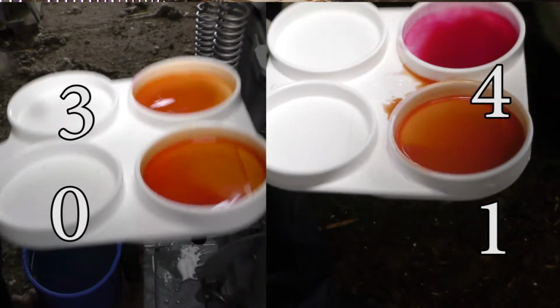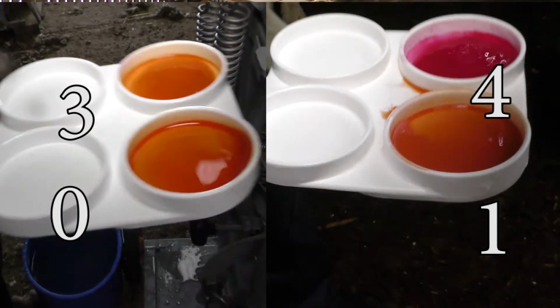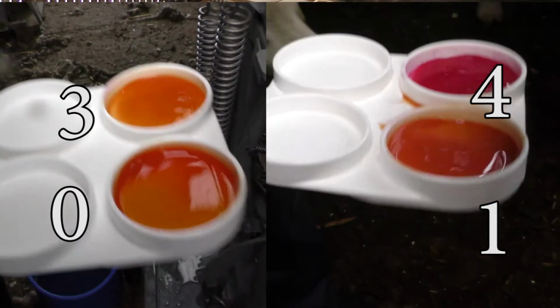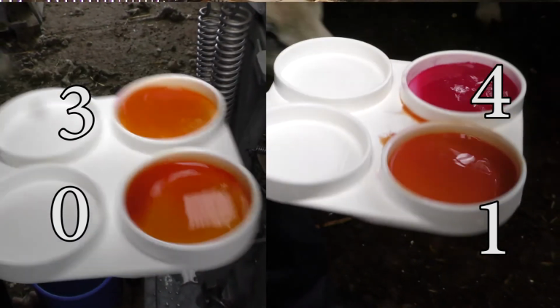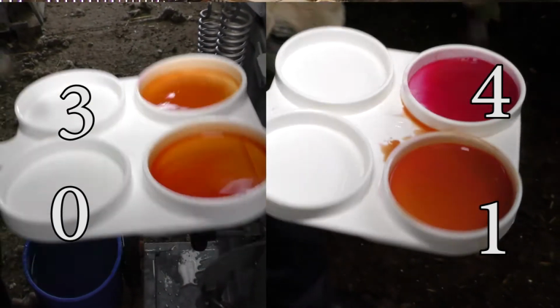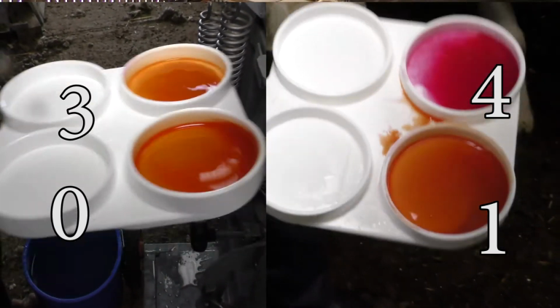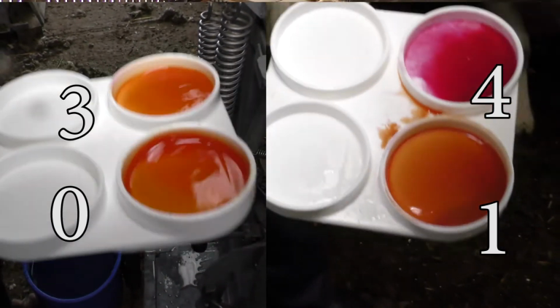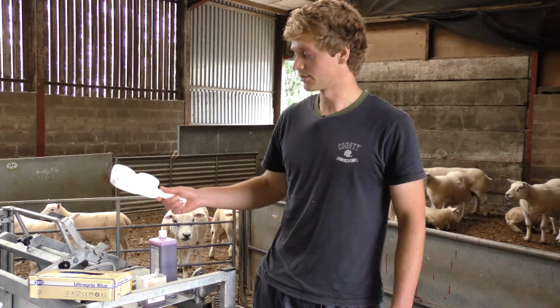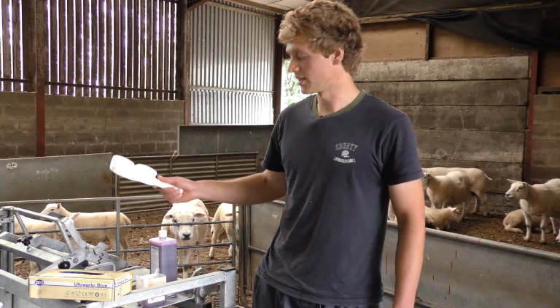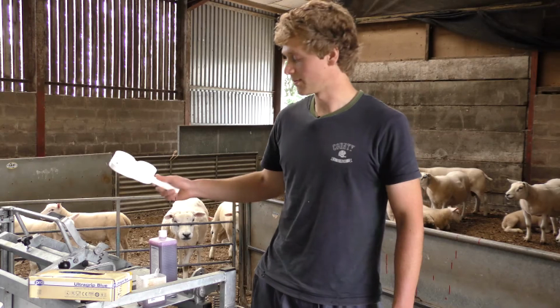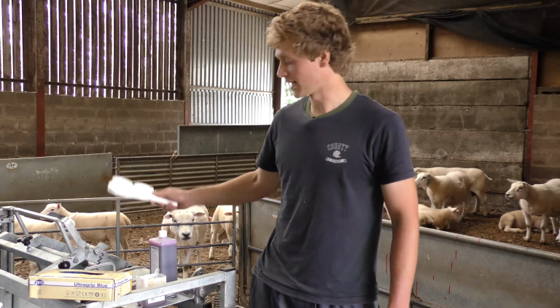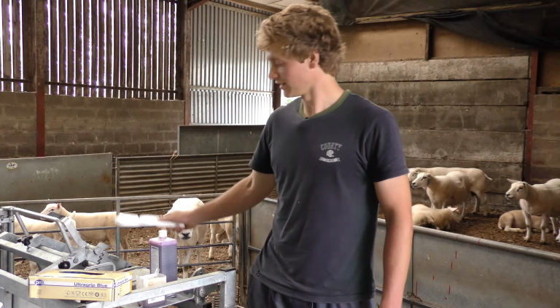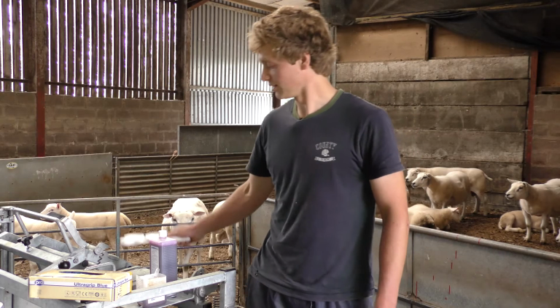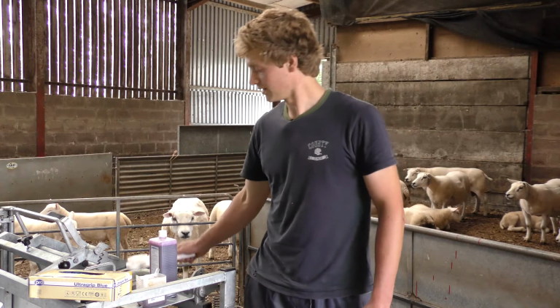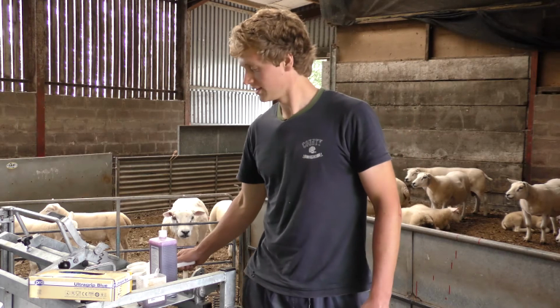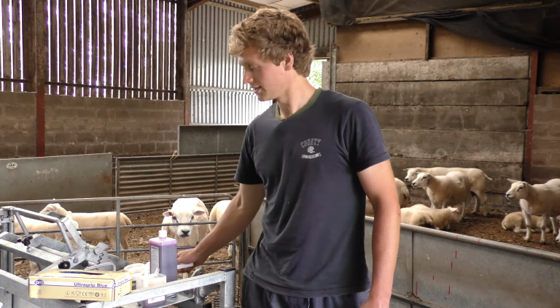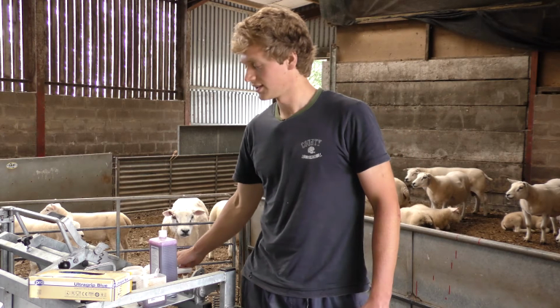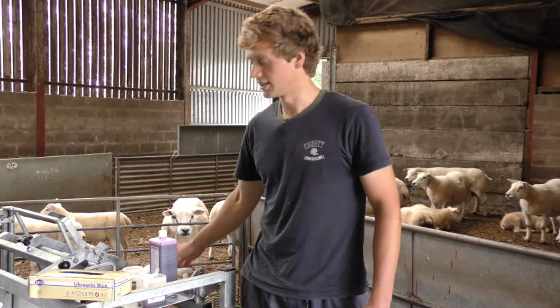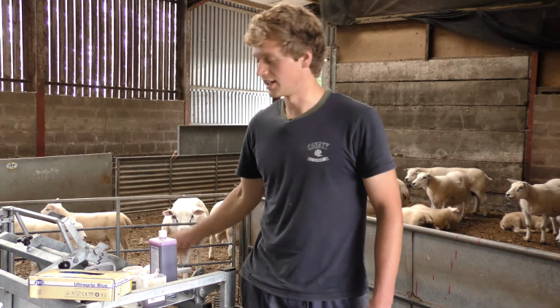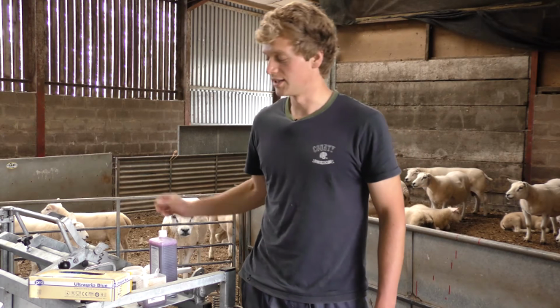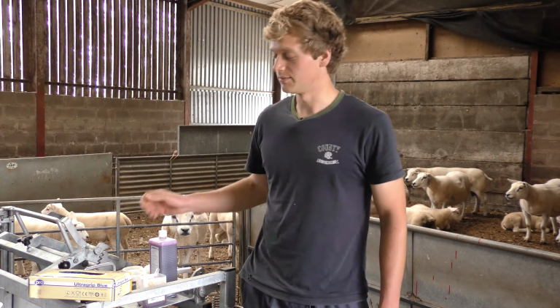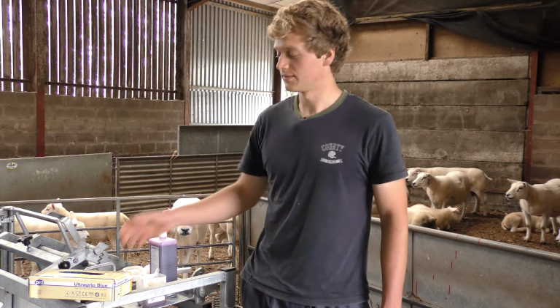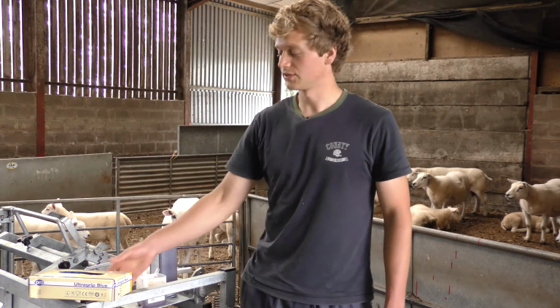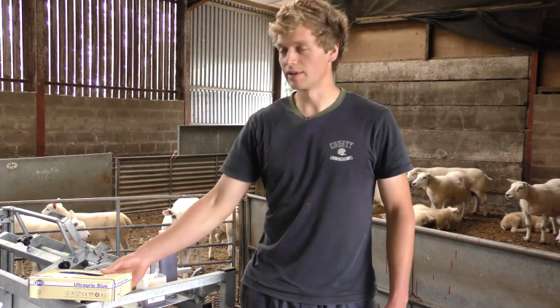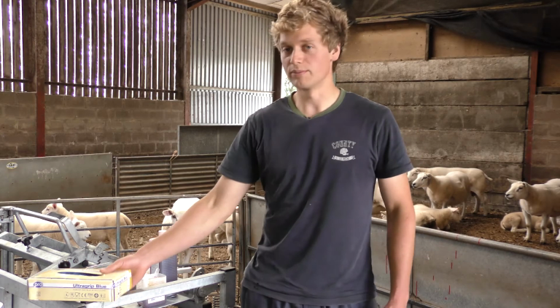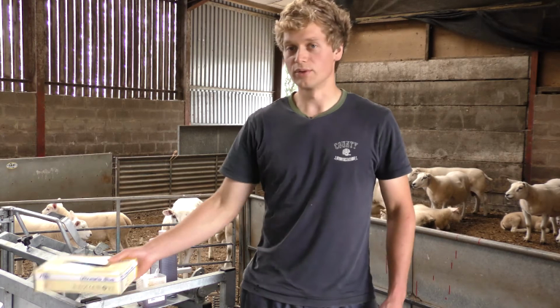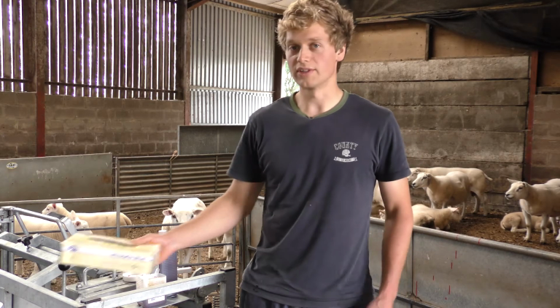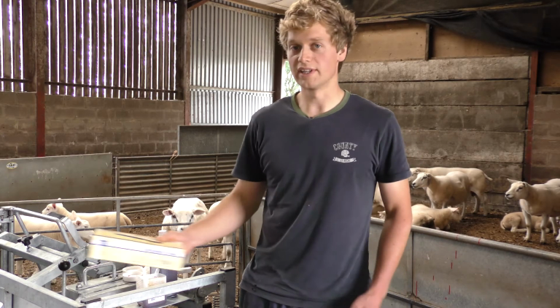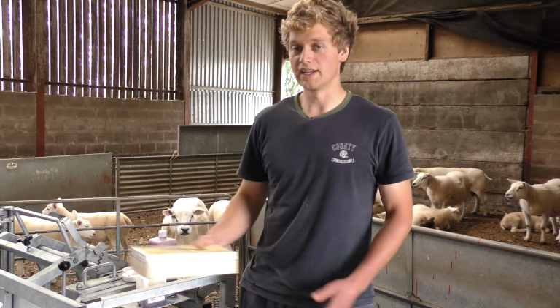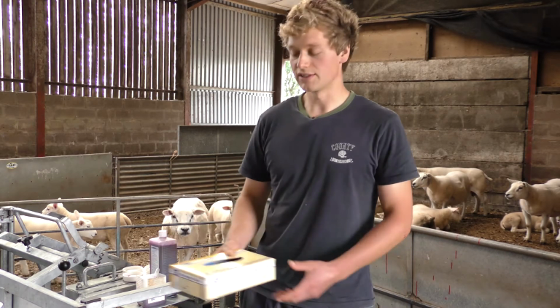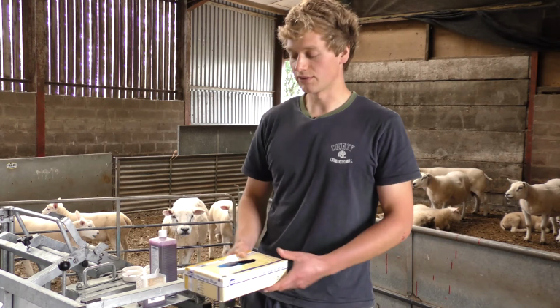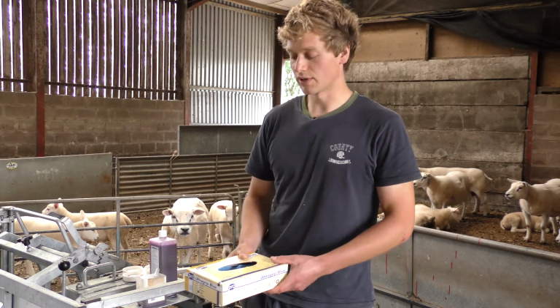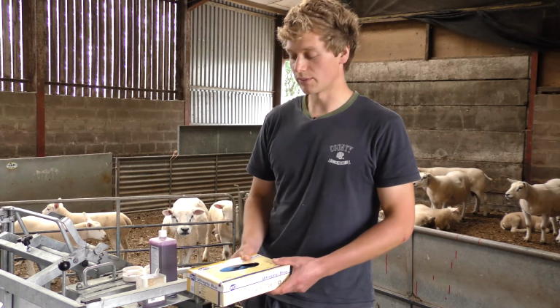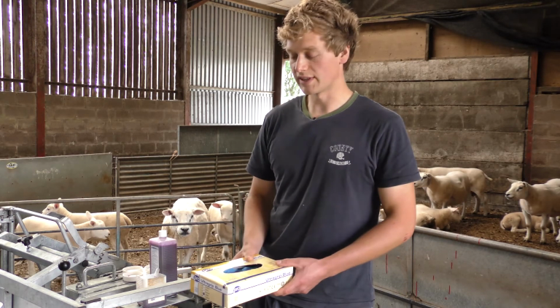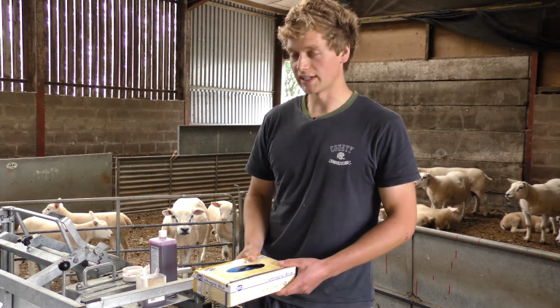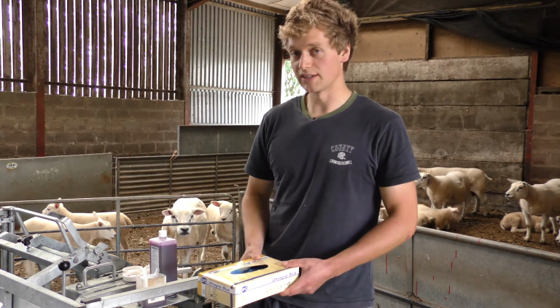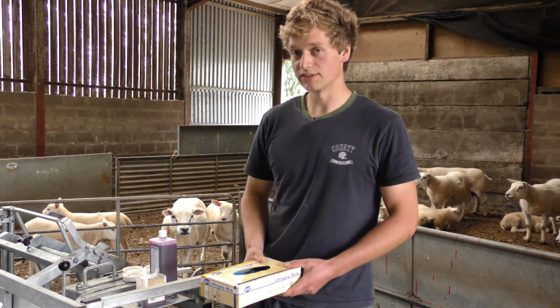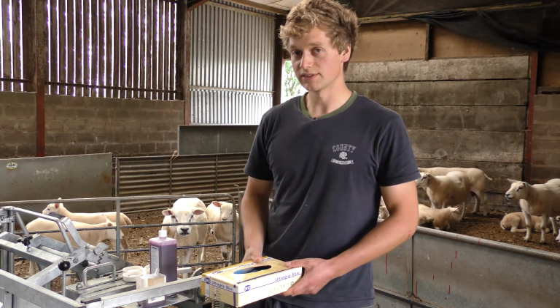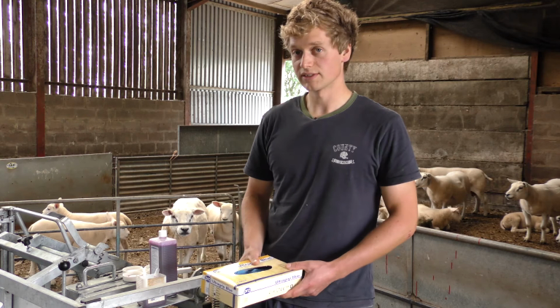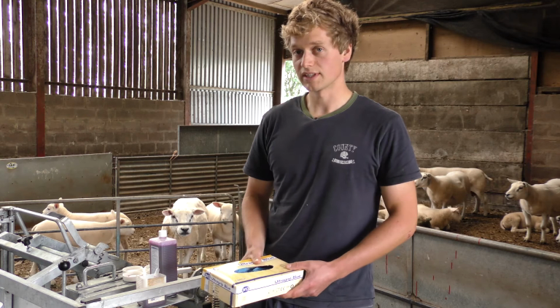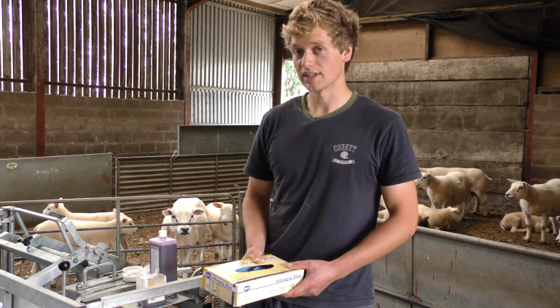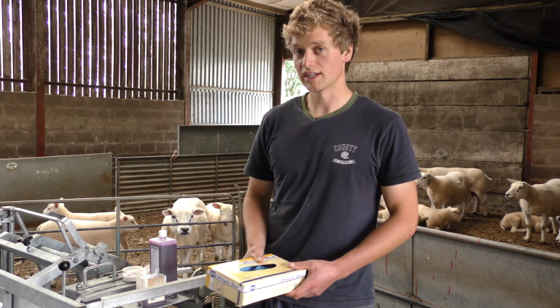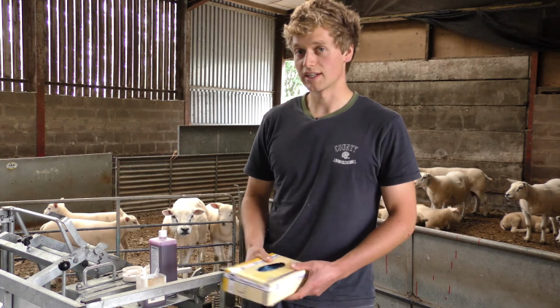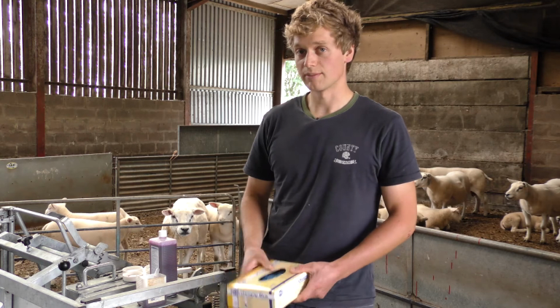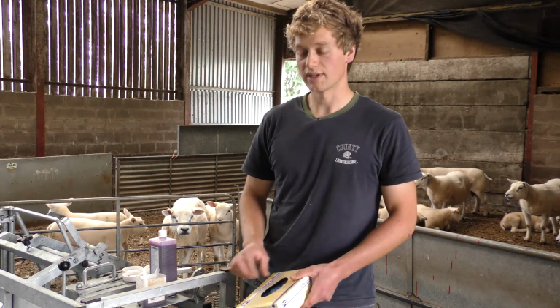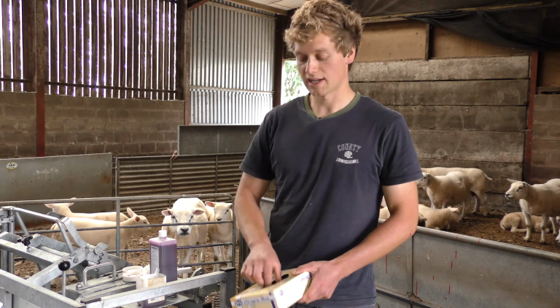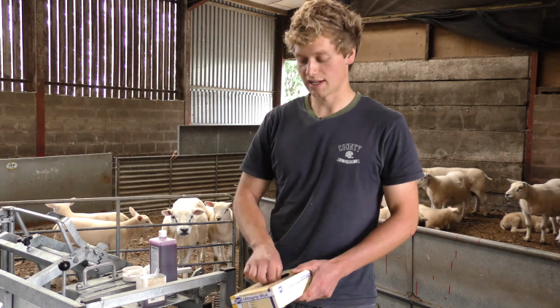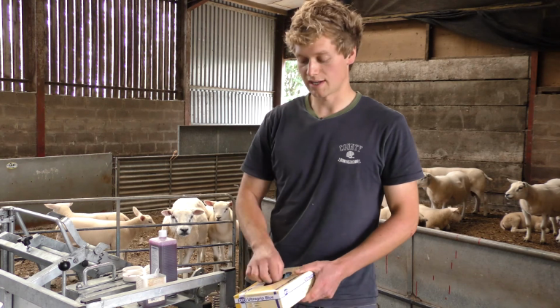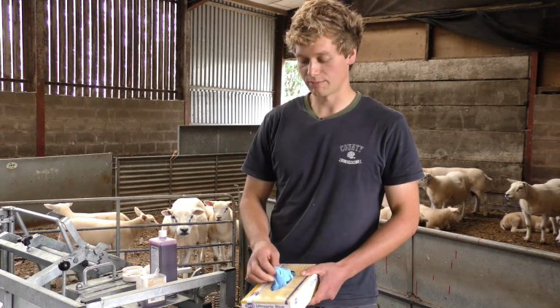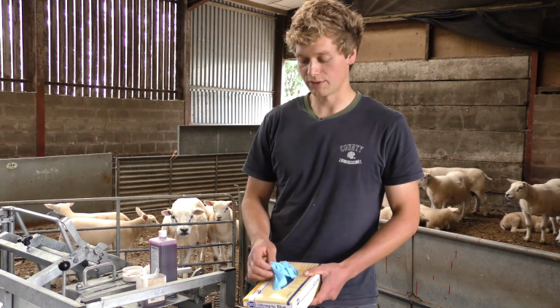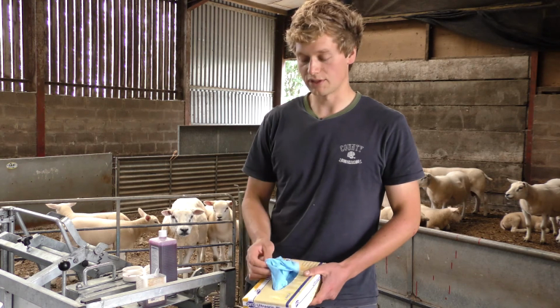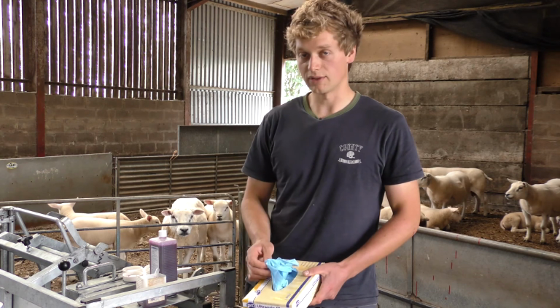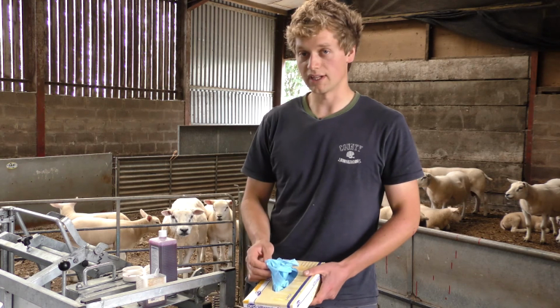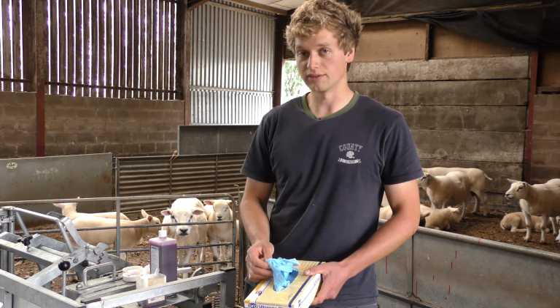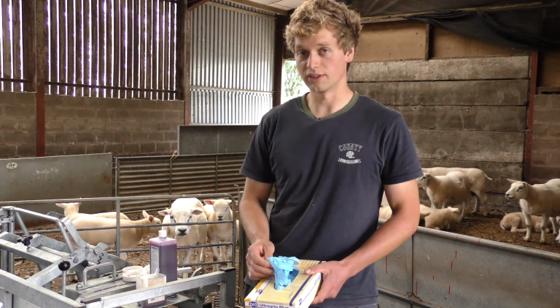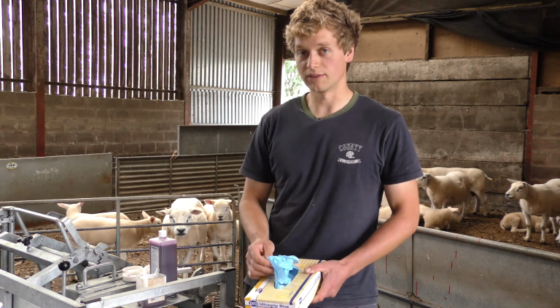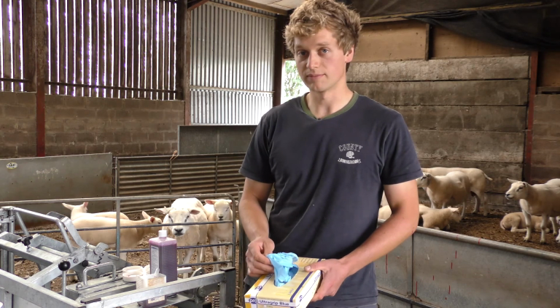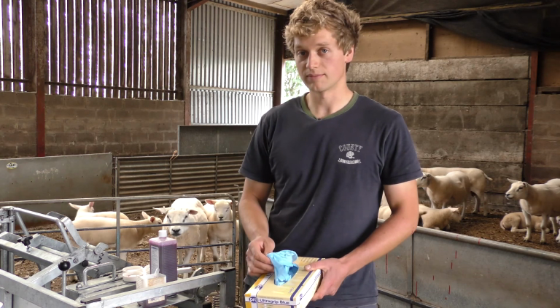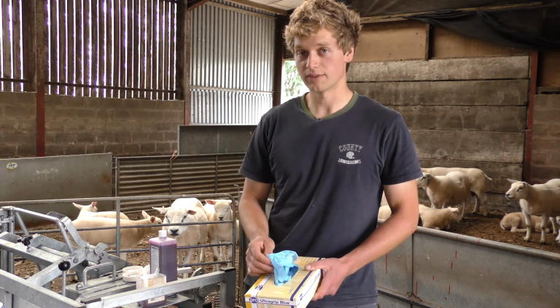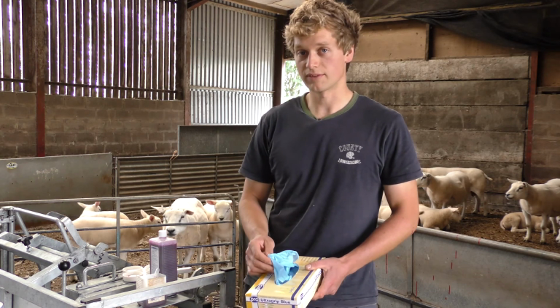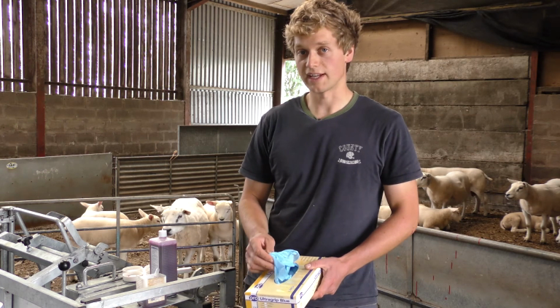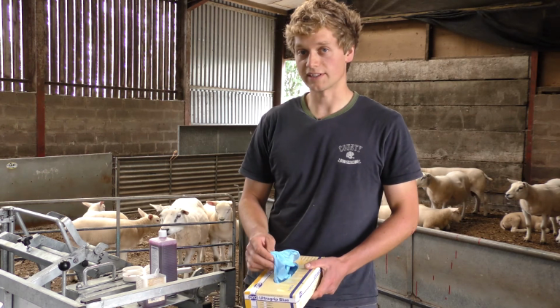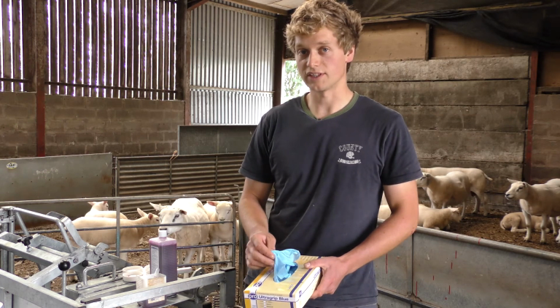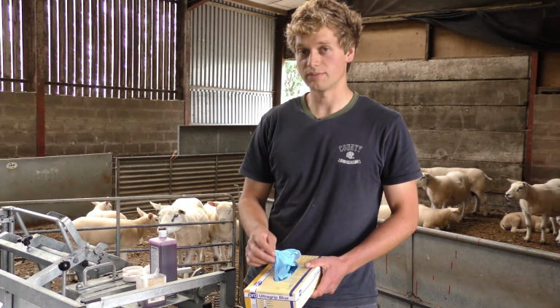Once you've rinsed away the paddle, it's very important then to throw away the gloves and put new gloves on for the next ewe.